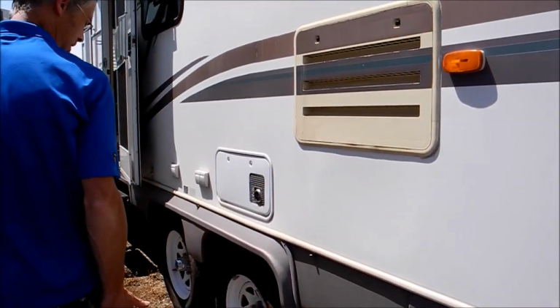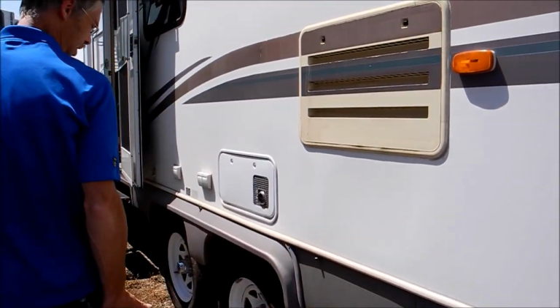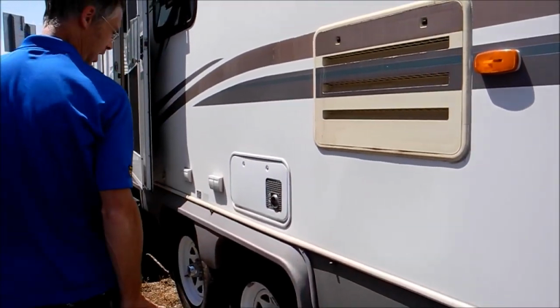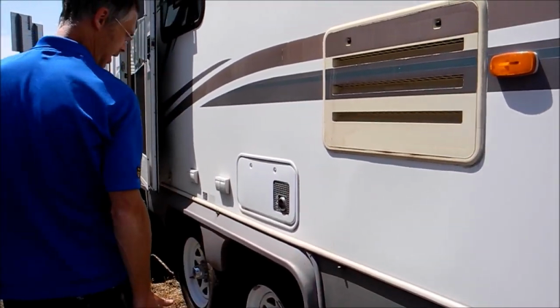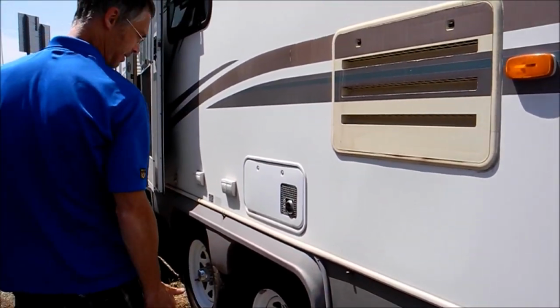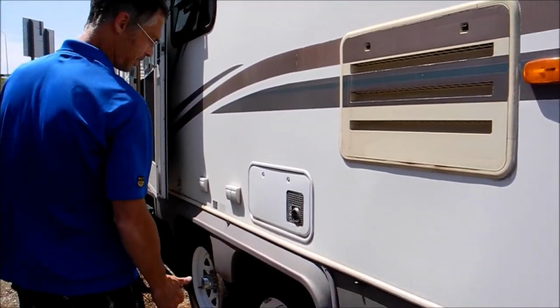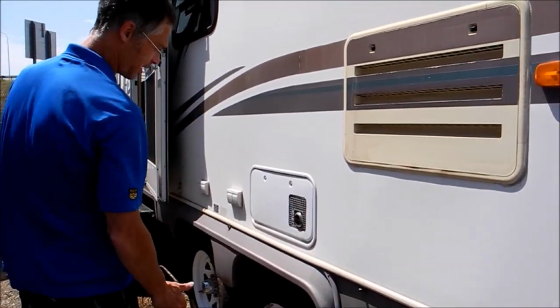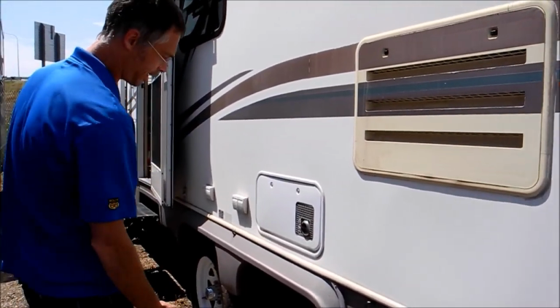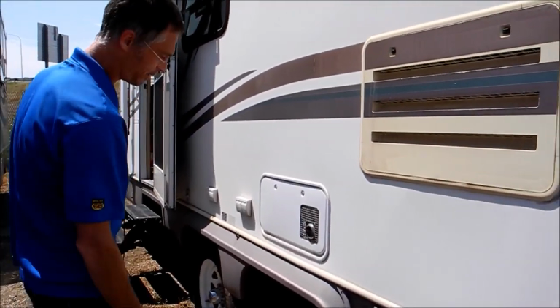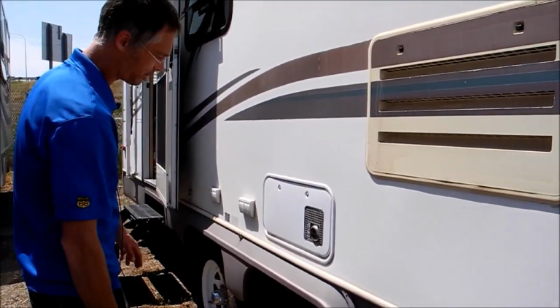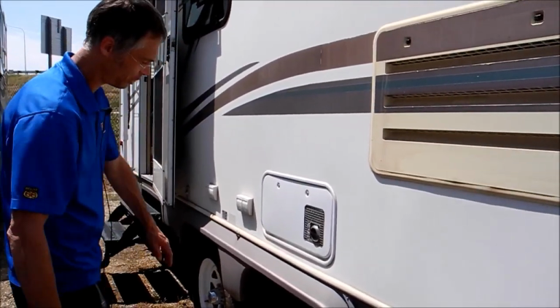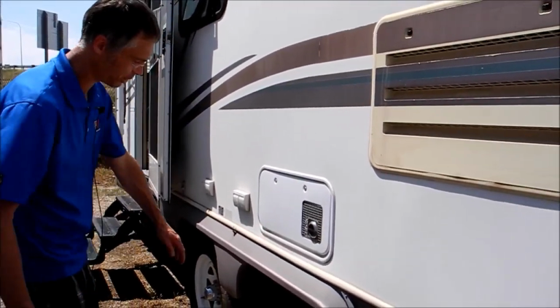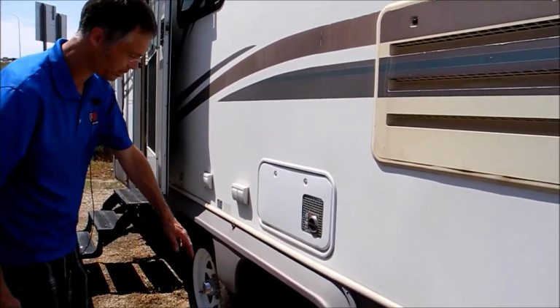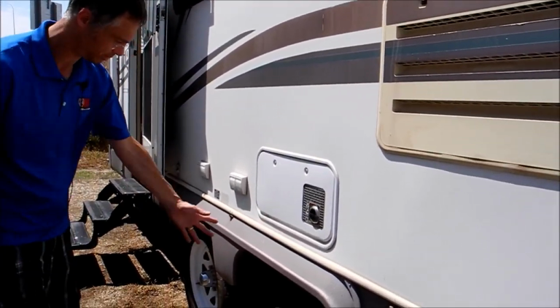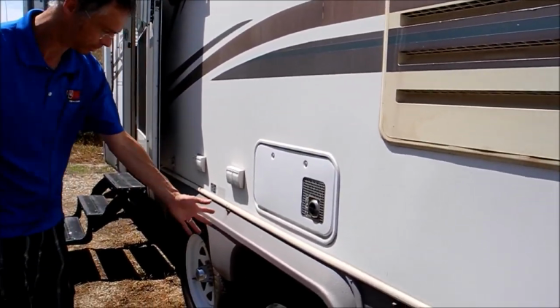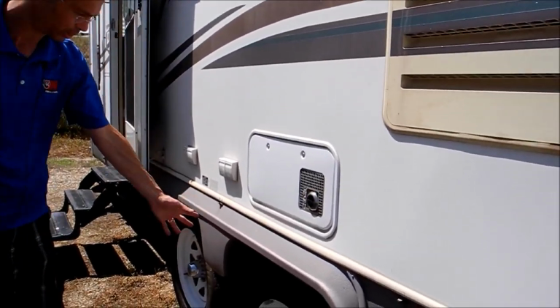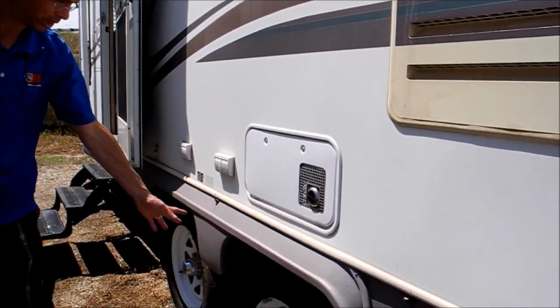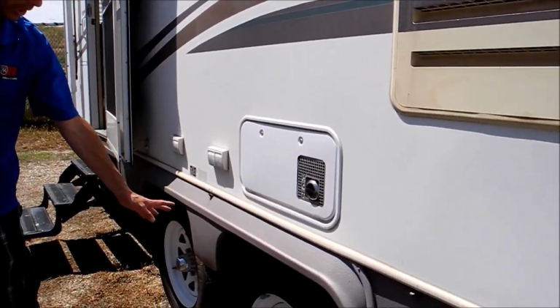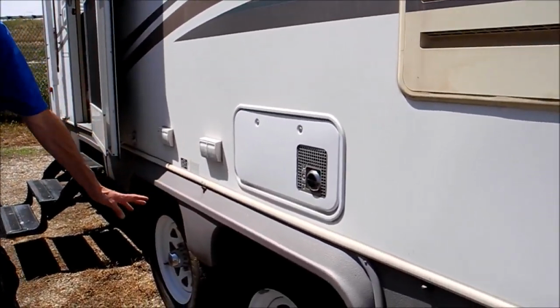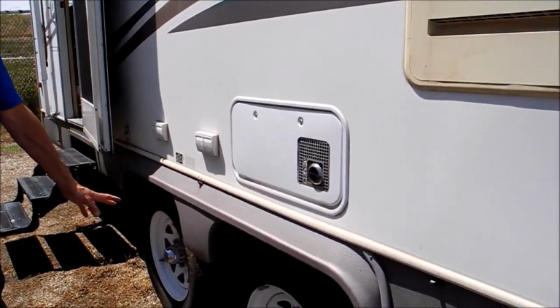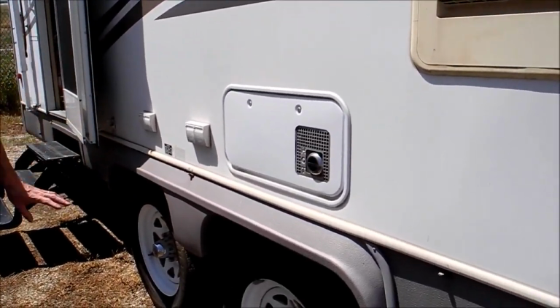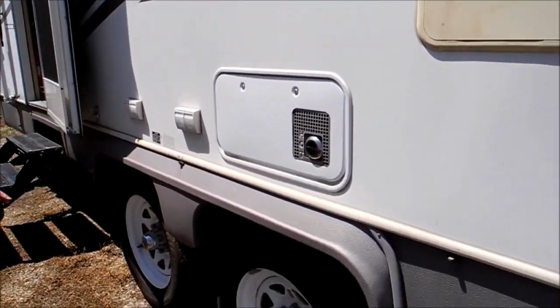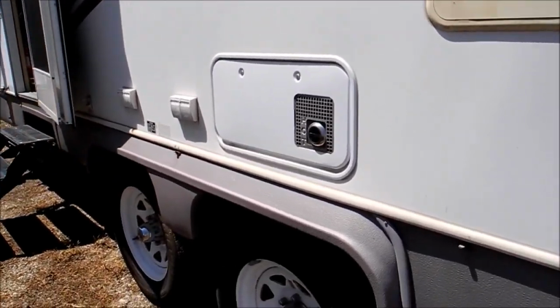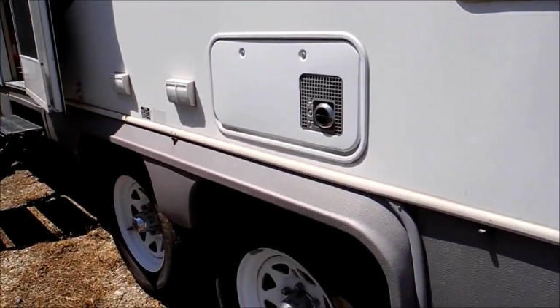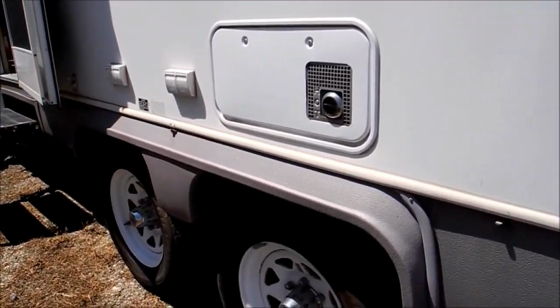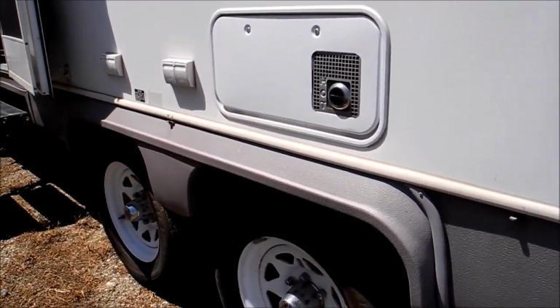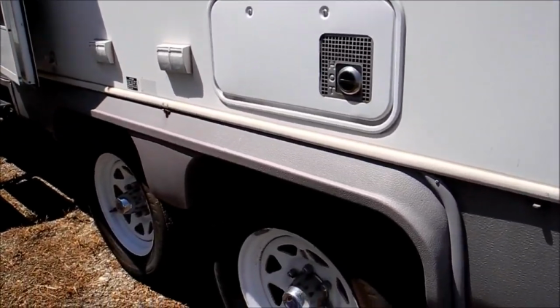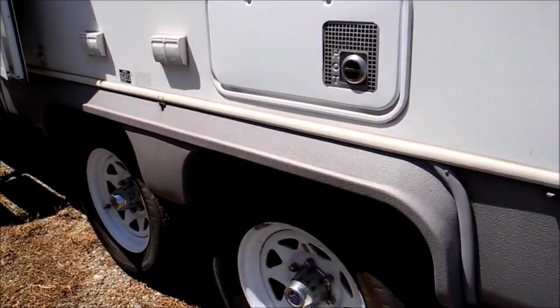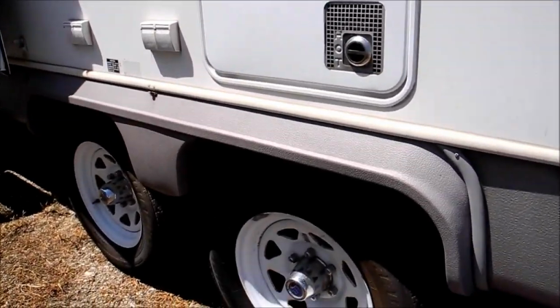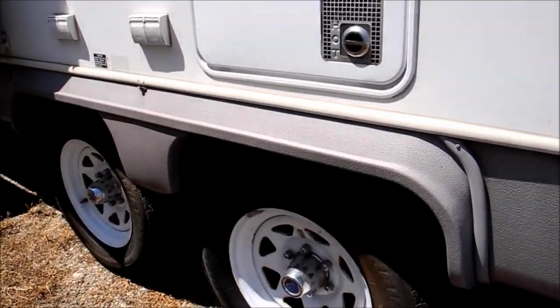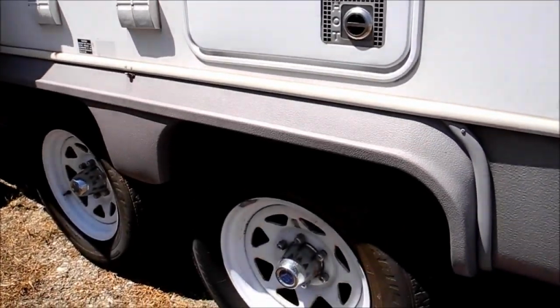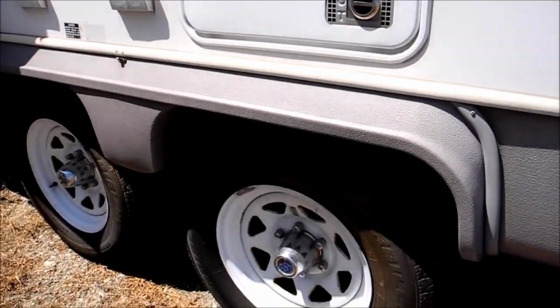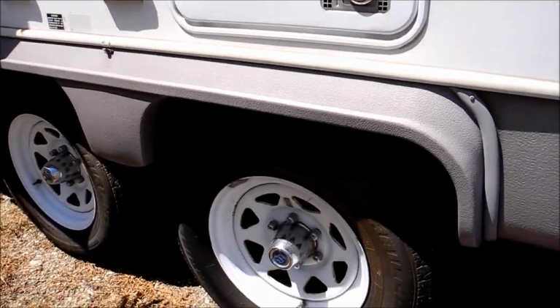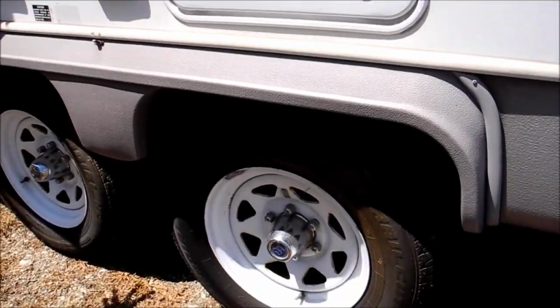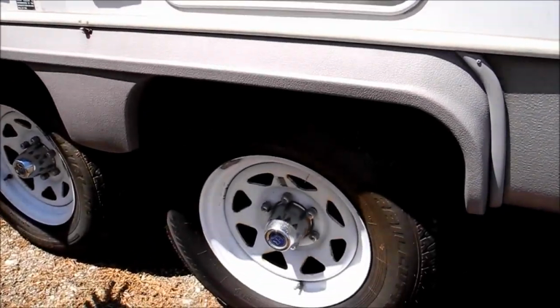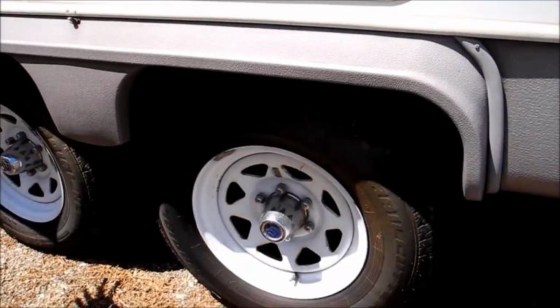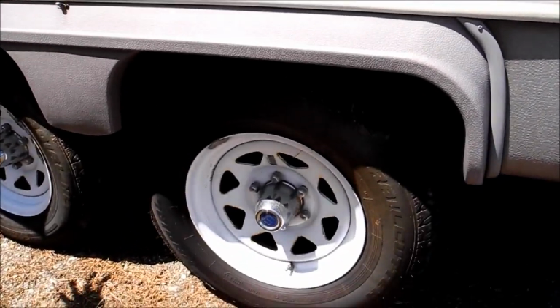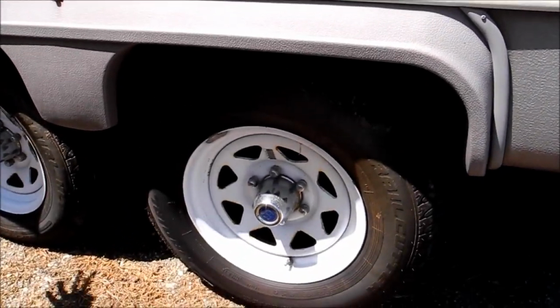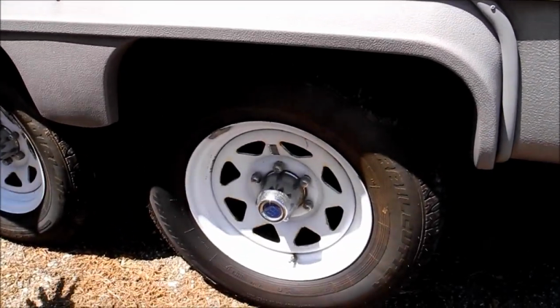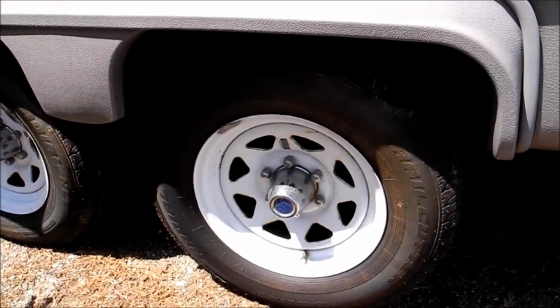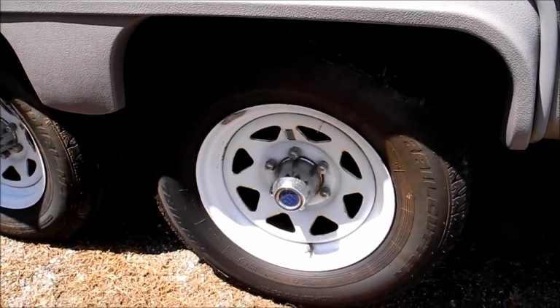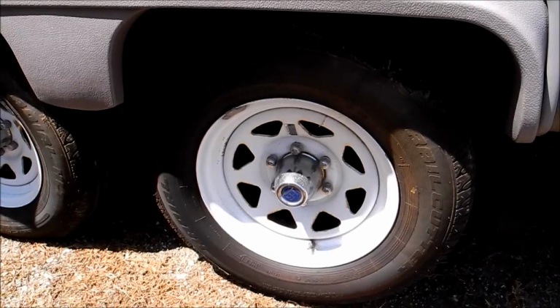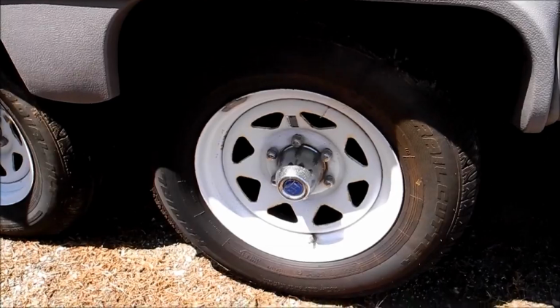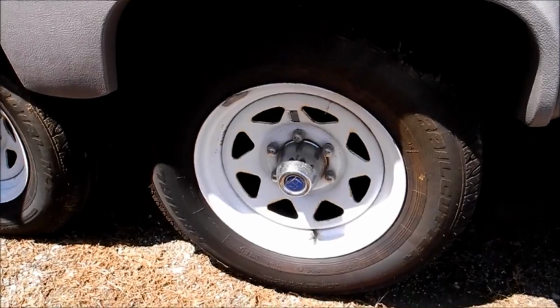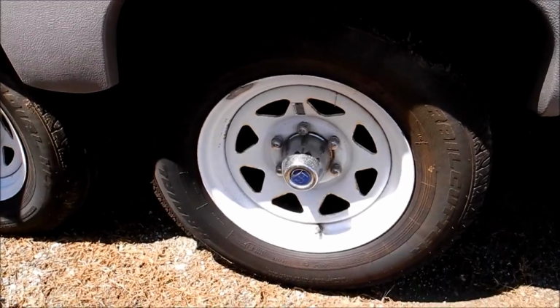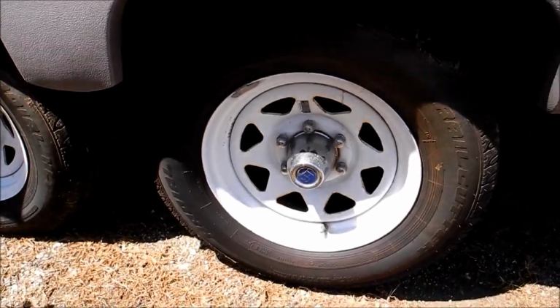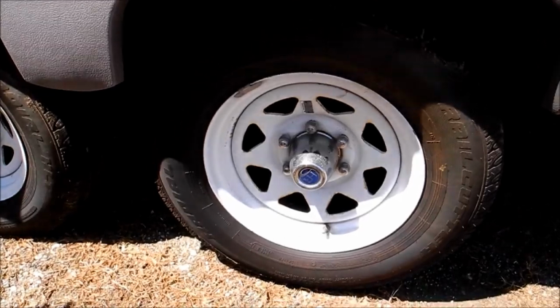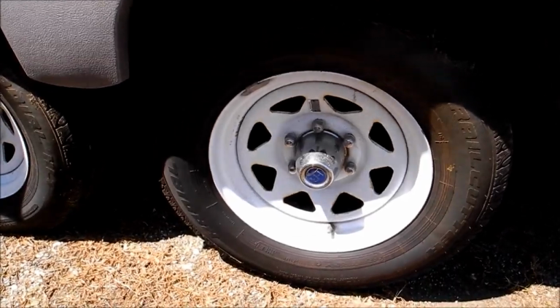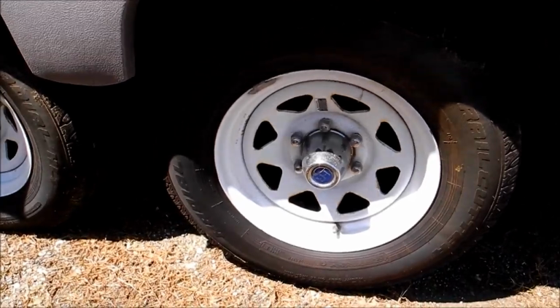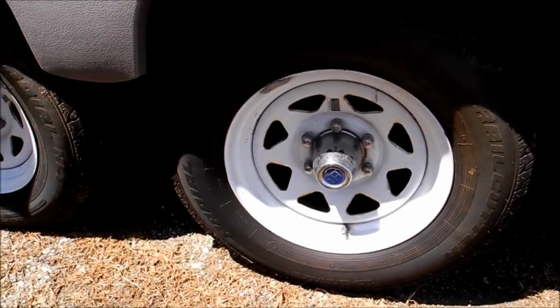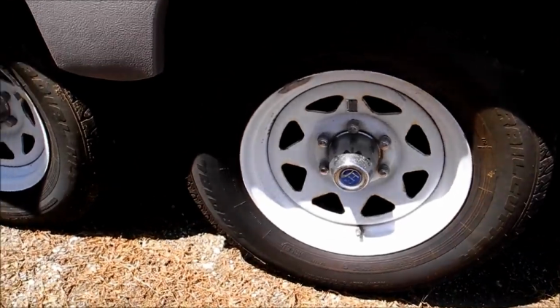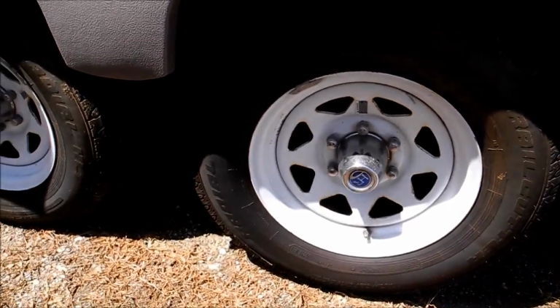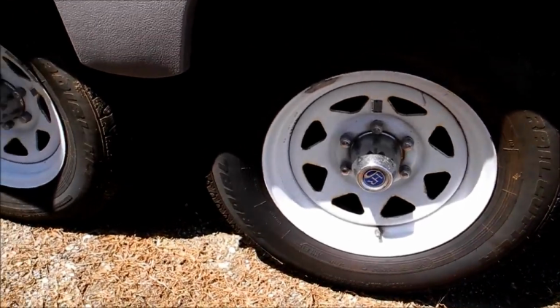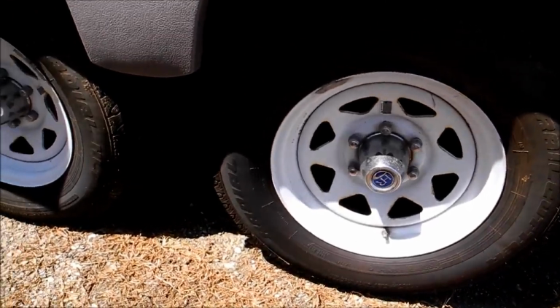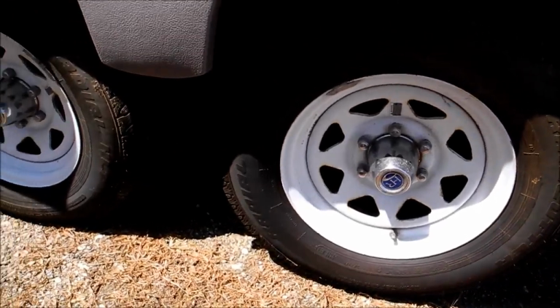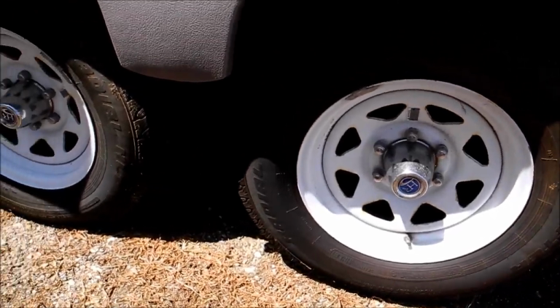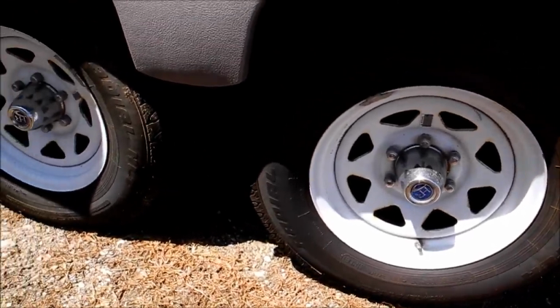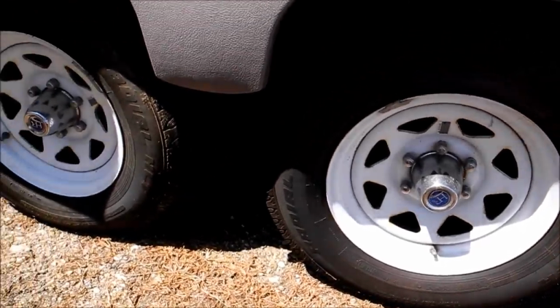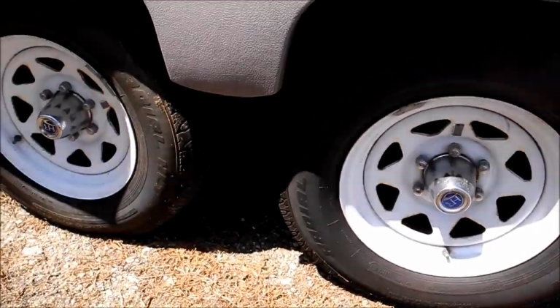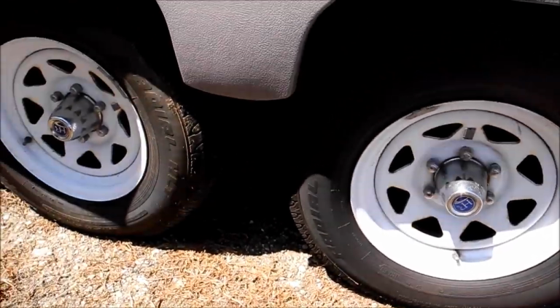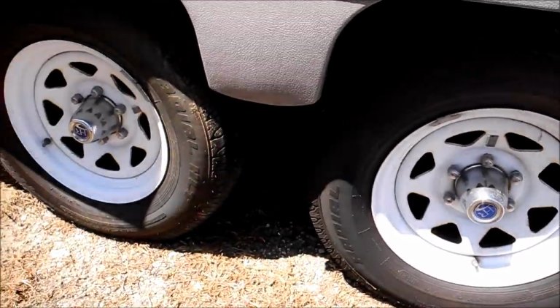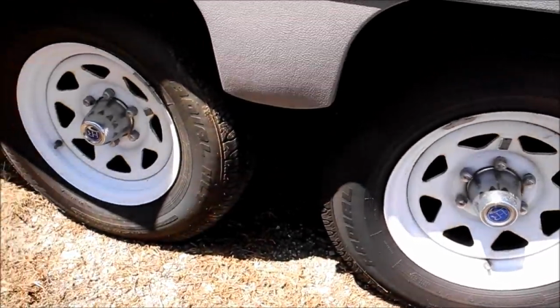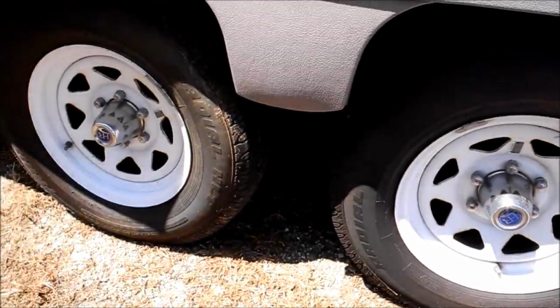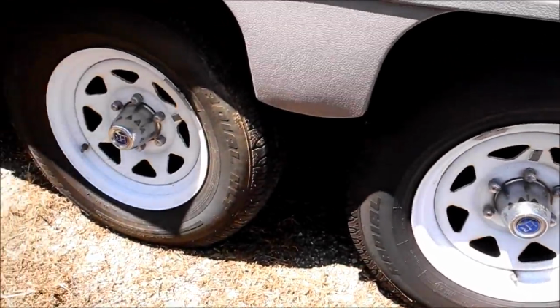The tires look good. There's a little bit of dry rot on them, but the tread looks good. They're dated 05.